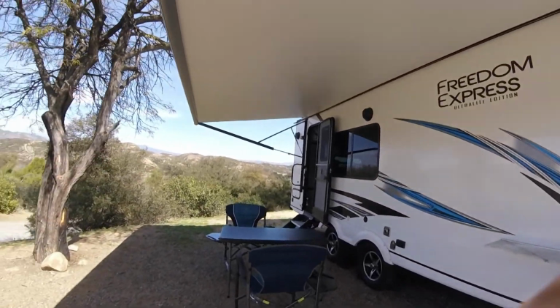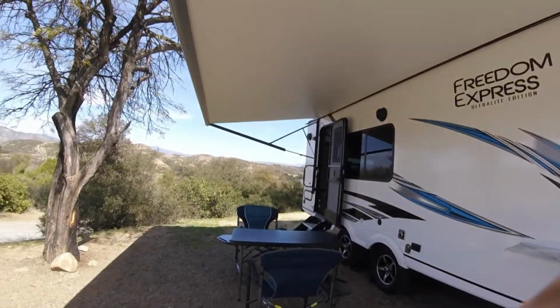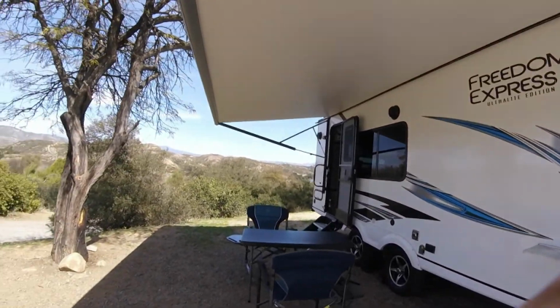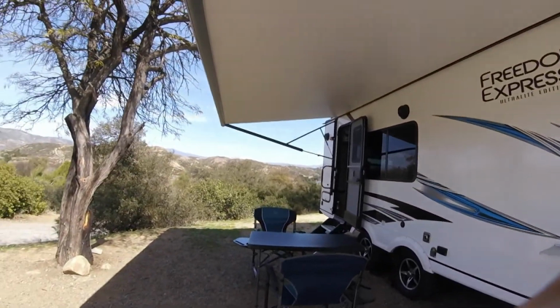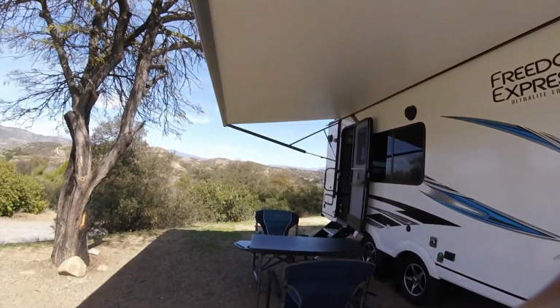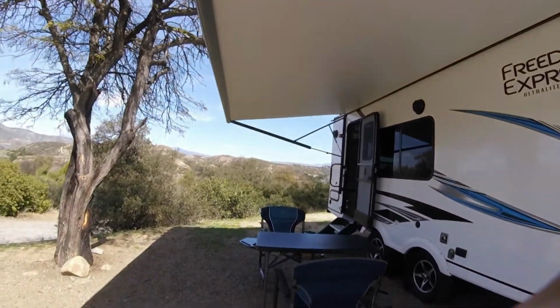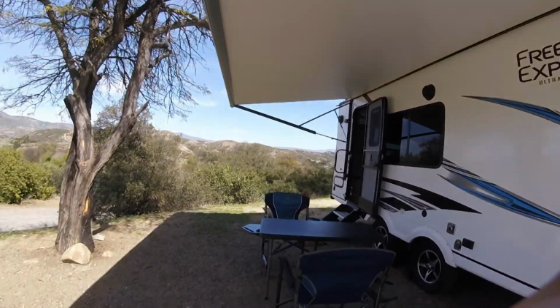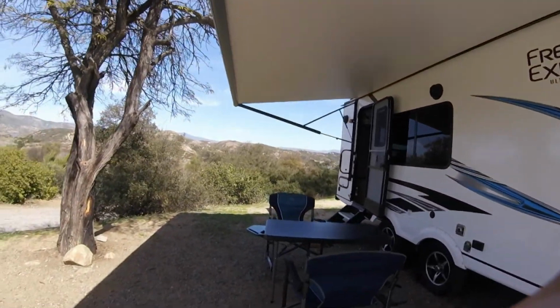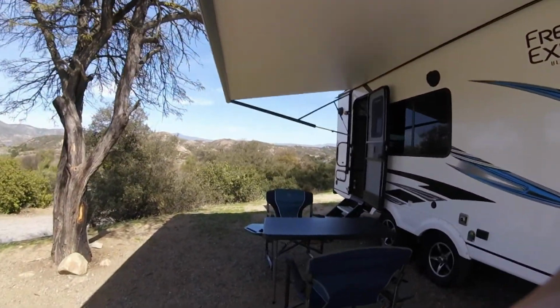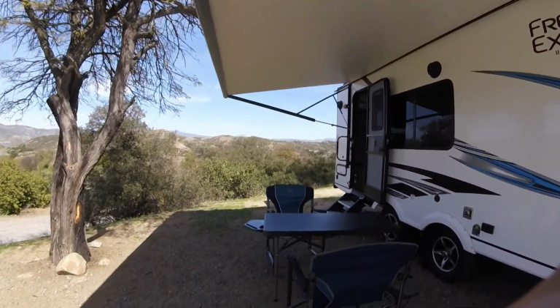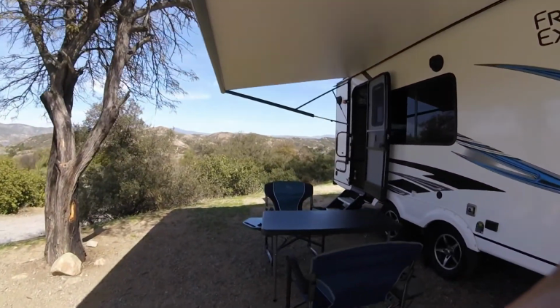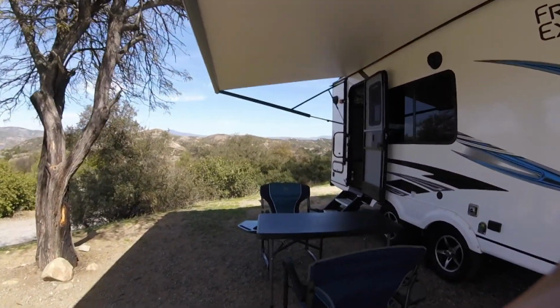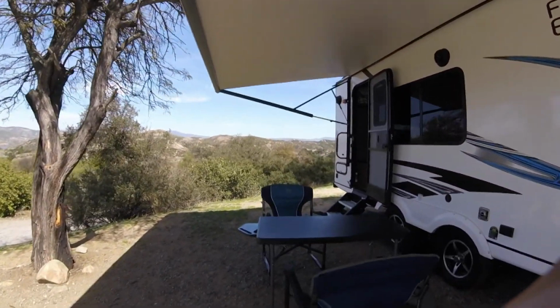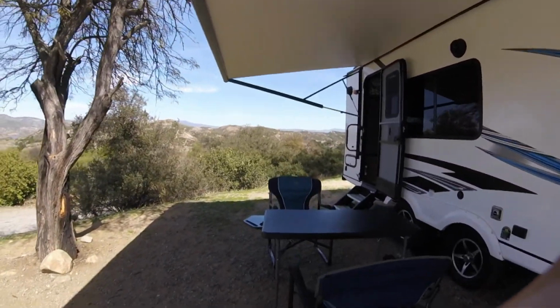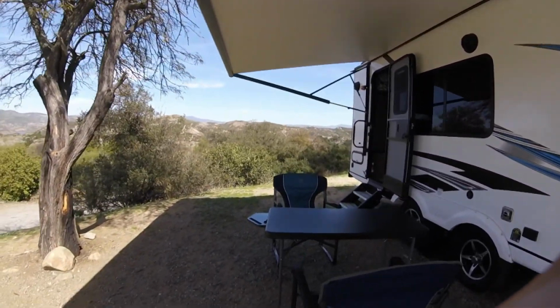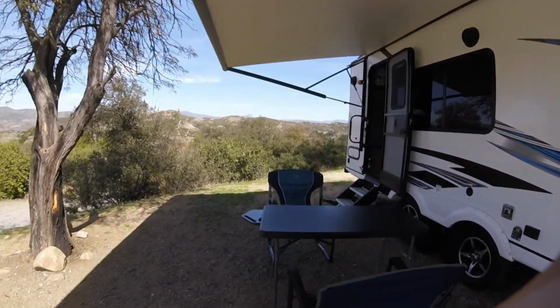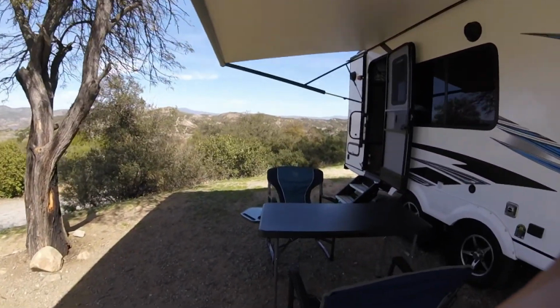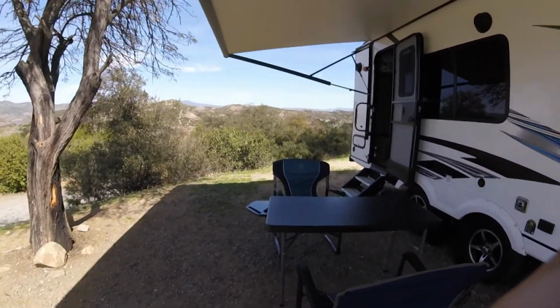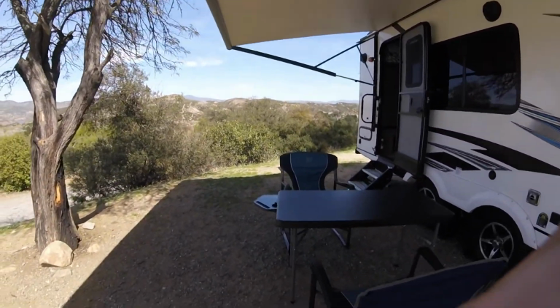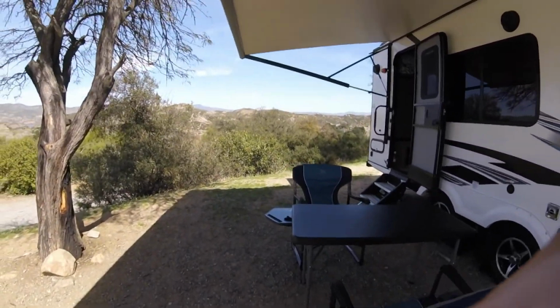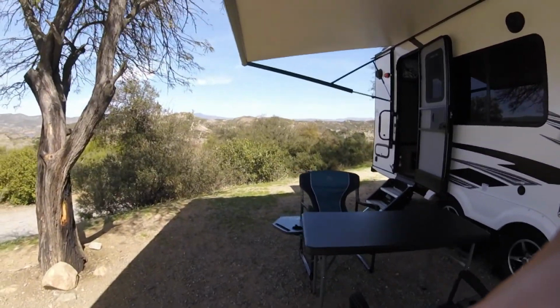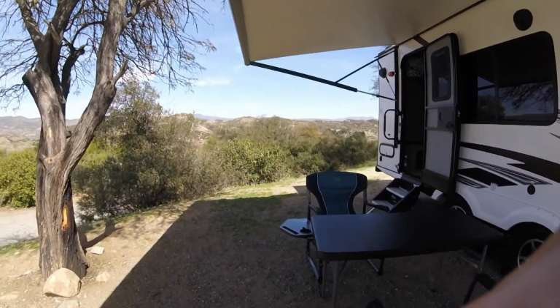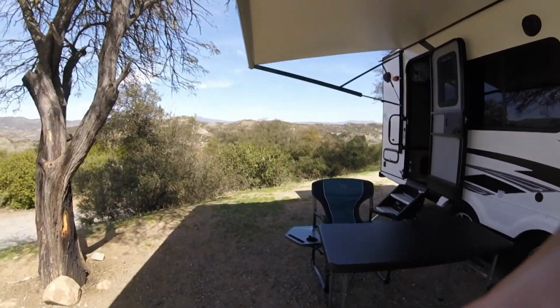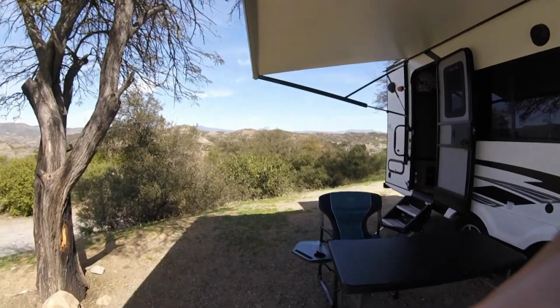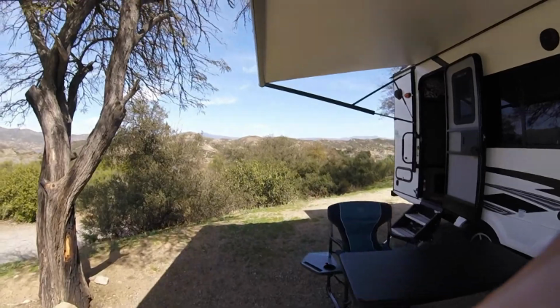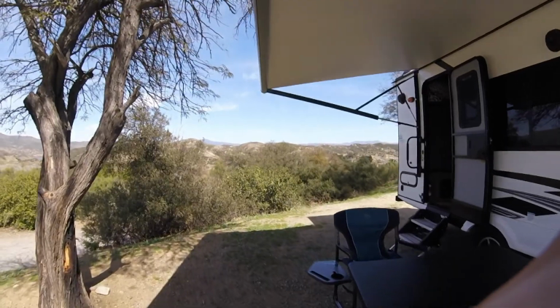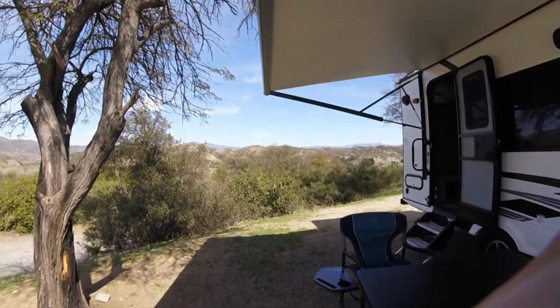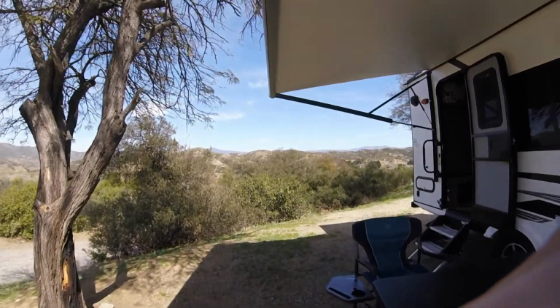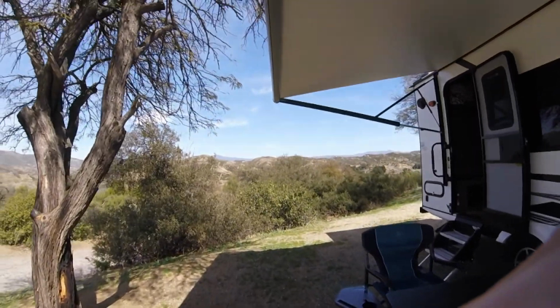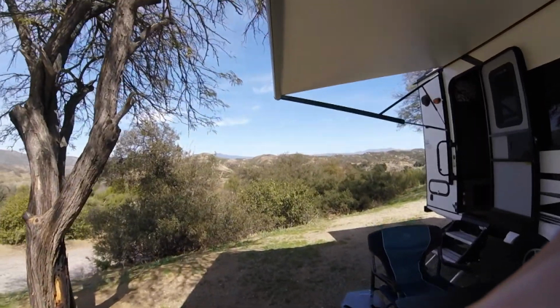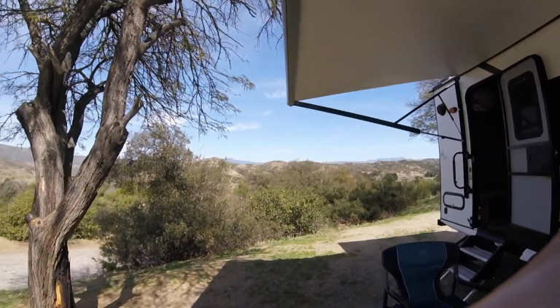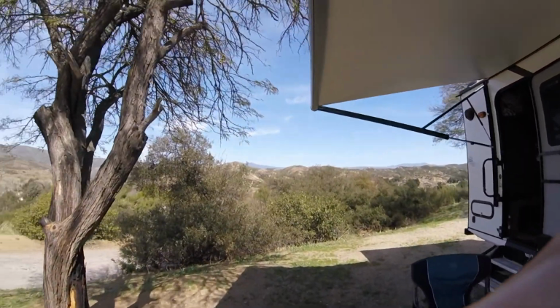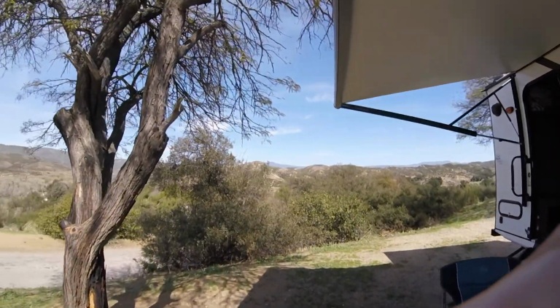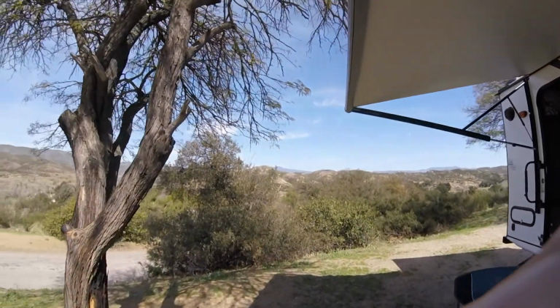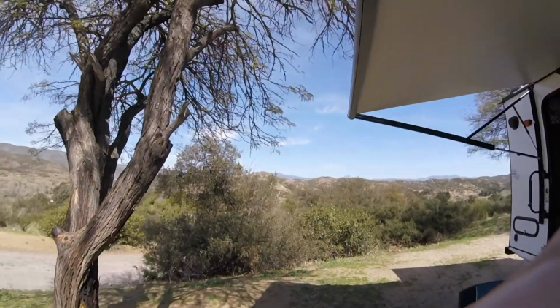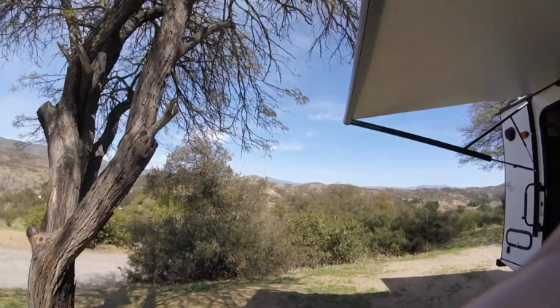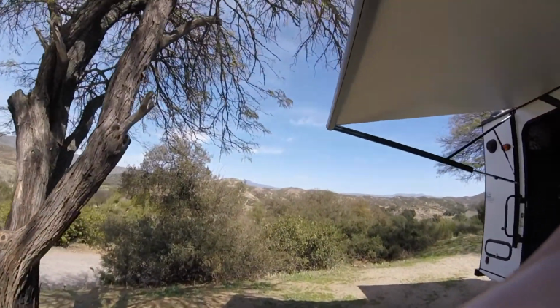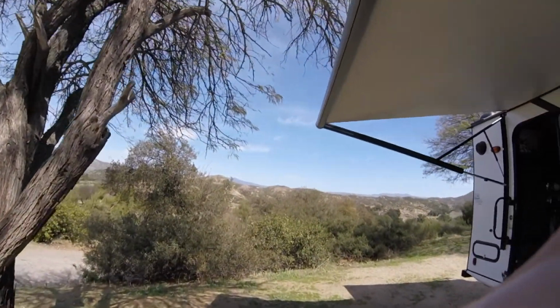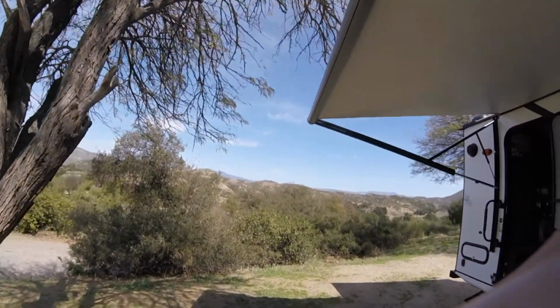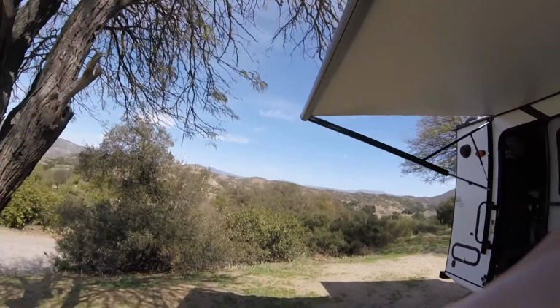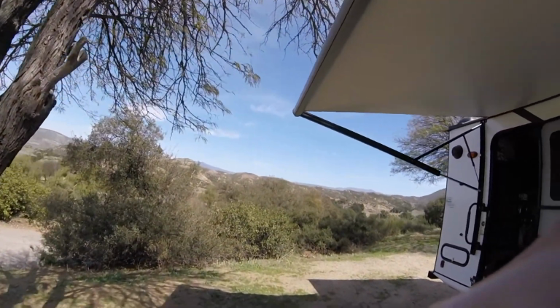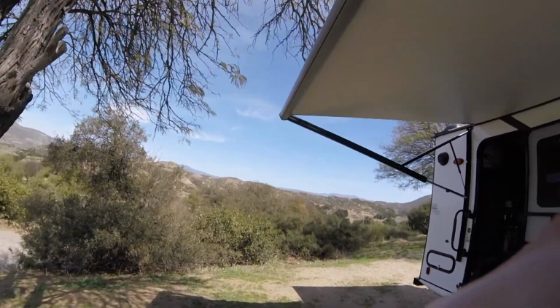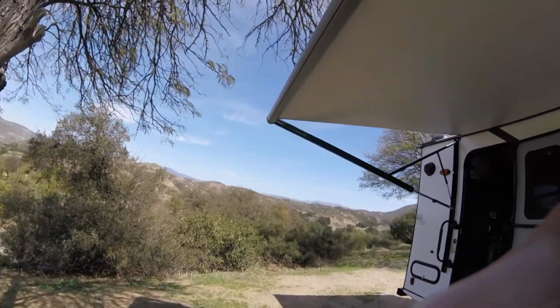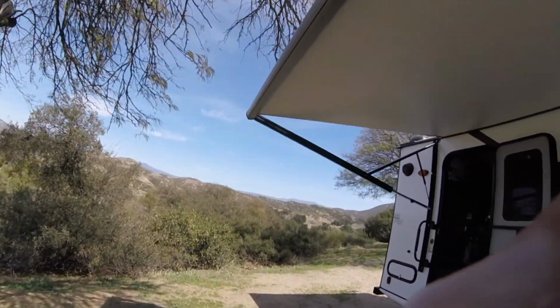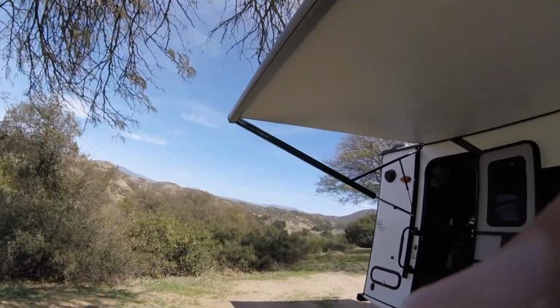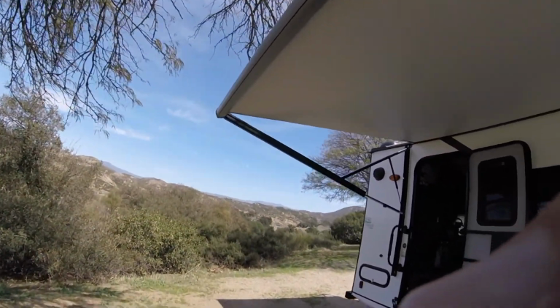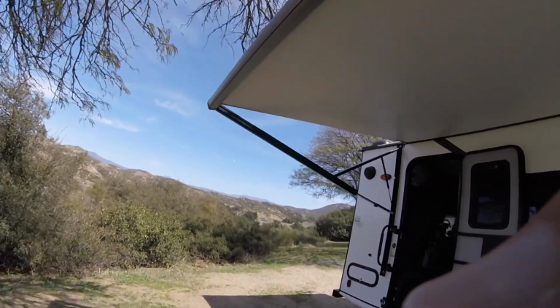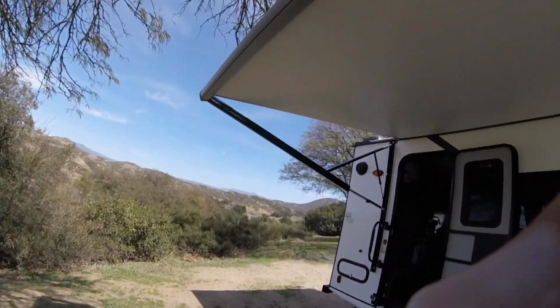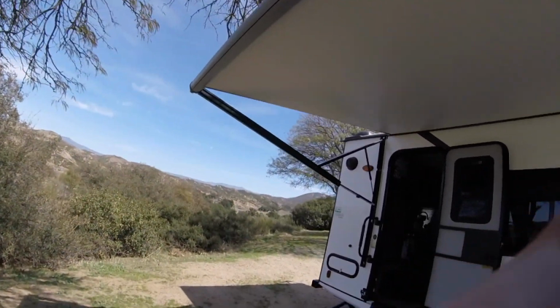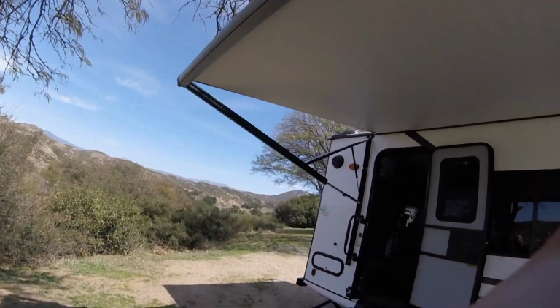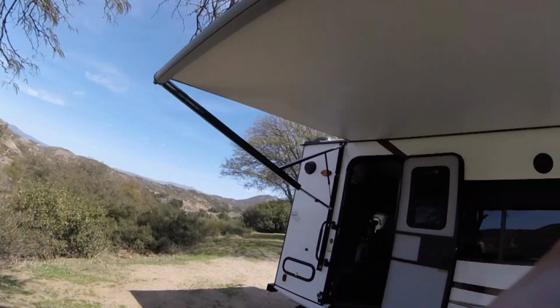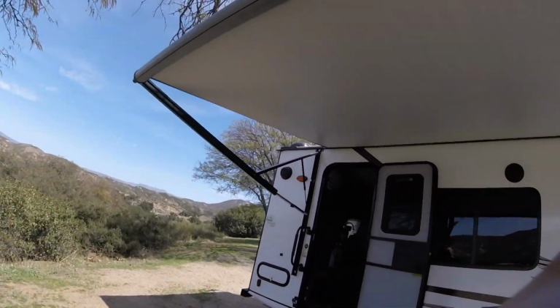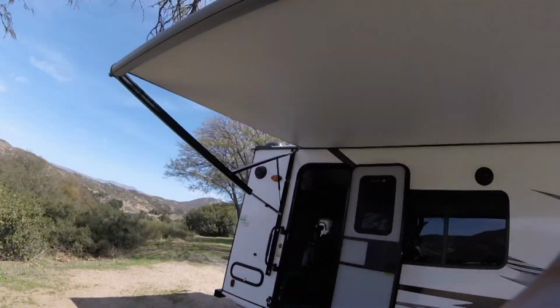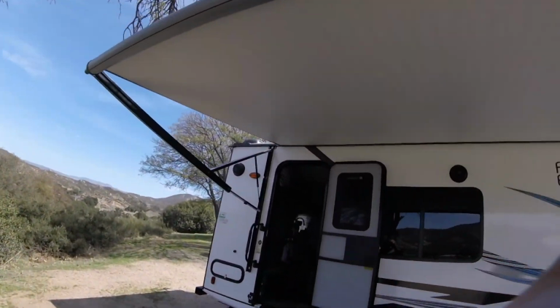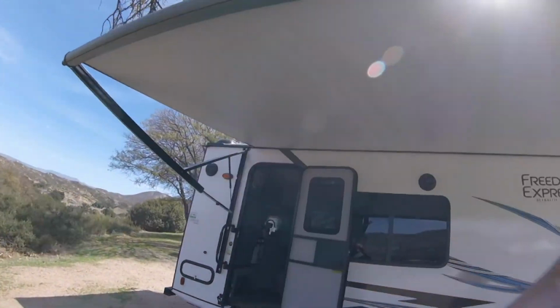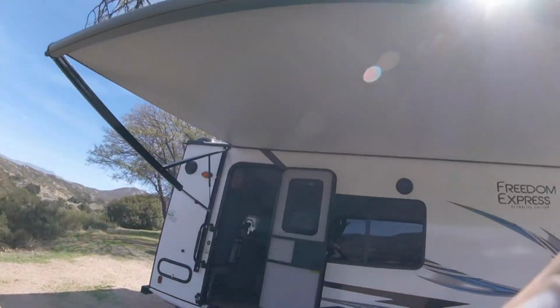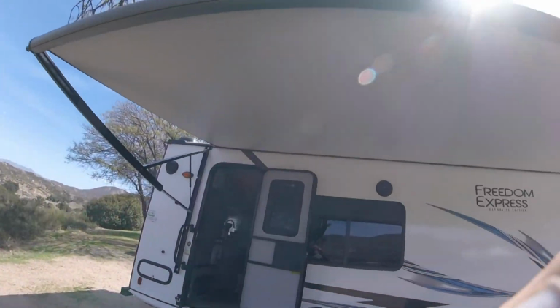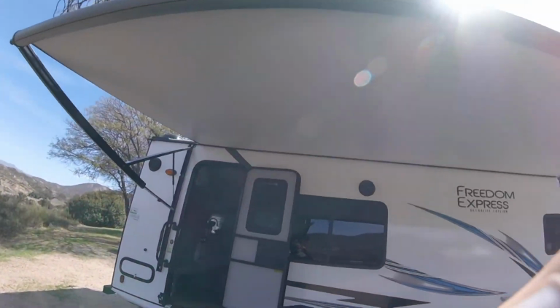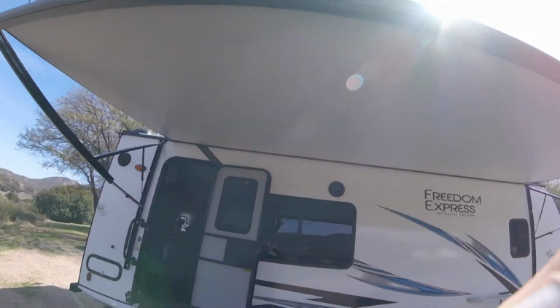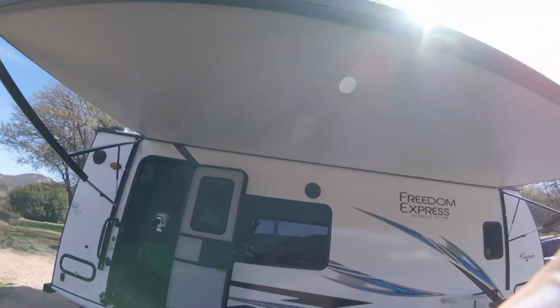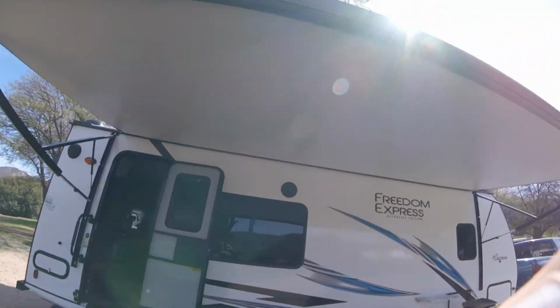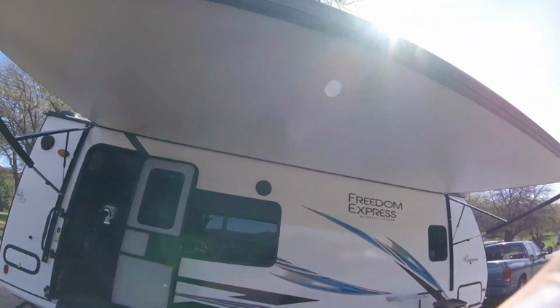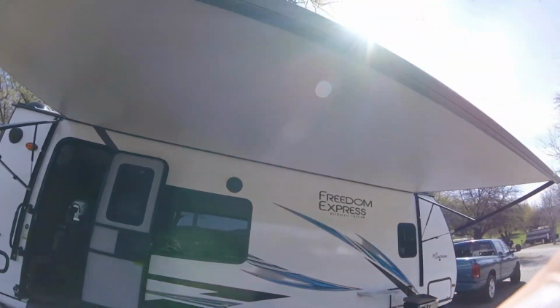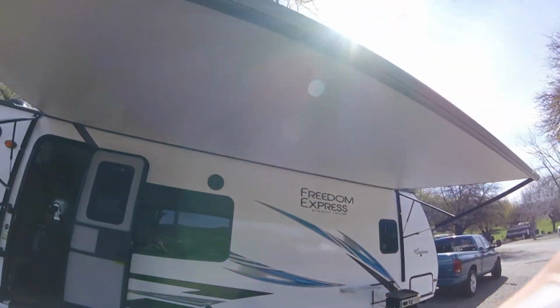Really nice, got everything set up — our table and play some games. It's not windy, the awning's out, really nice.